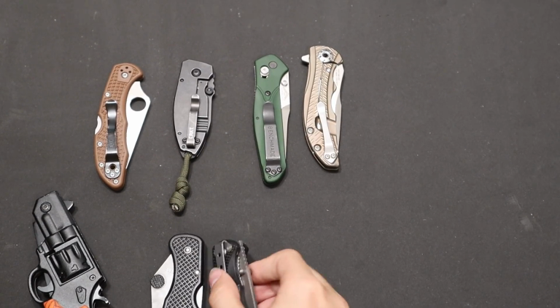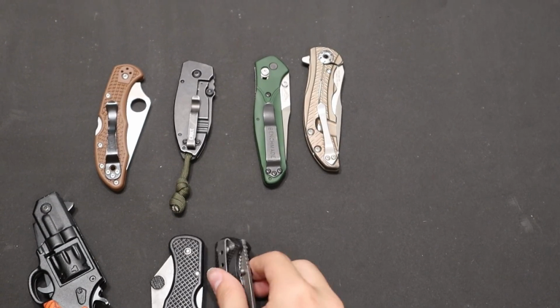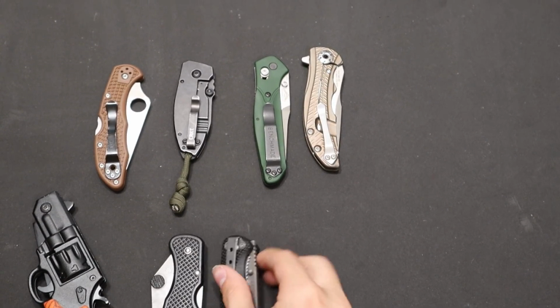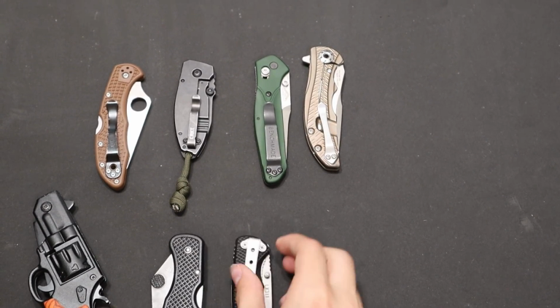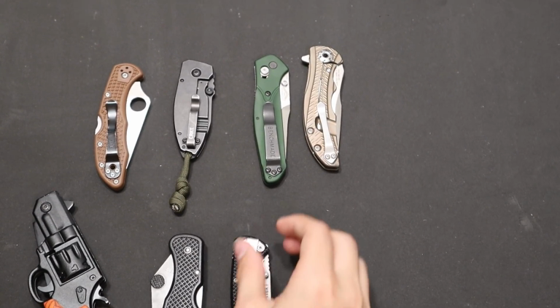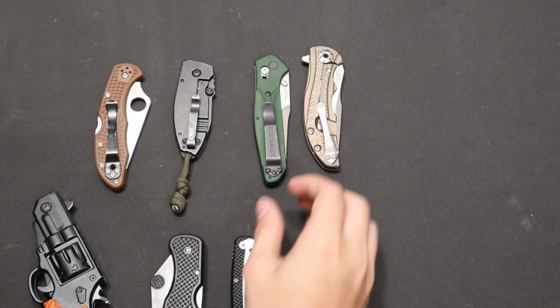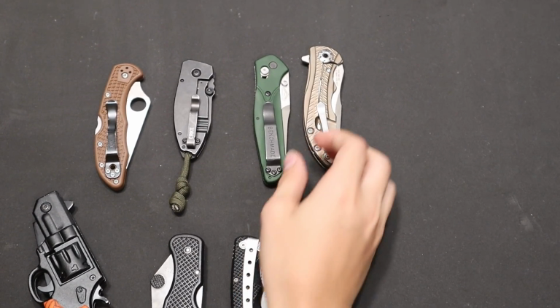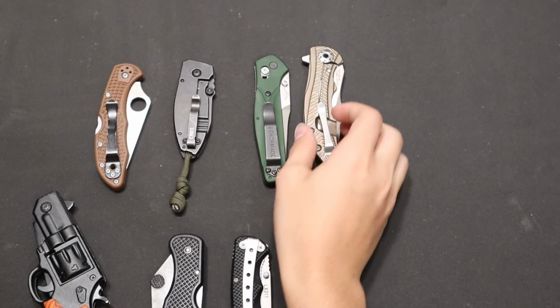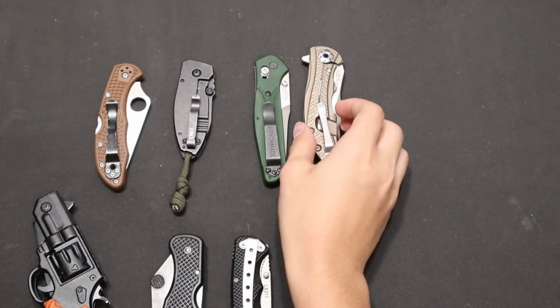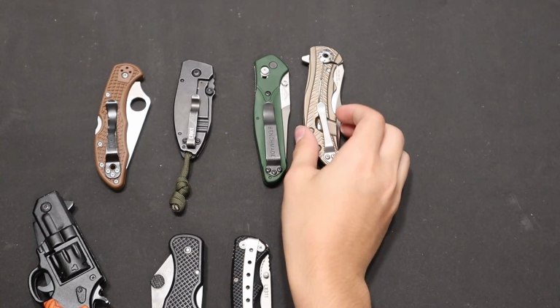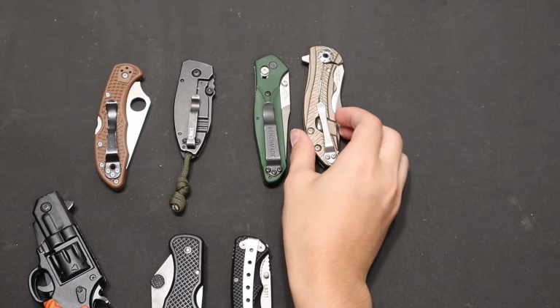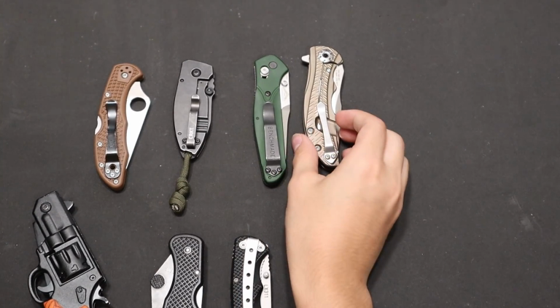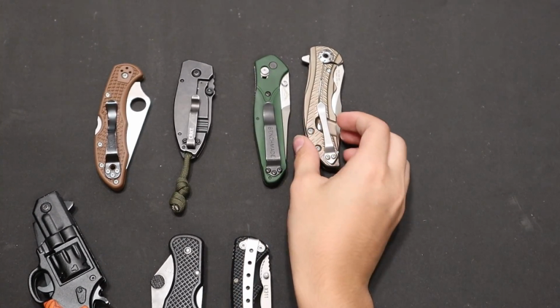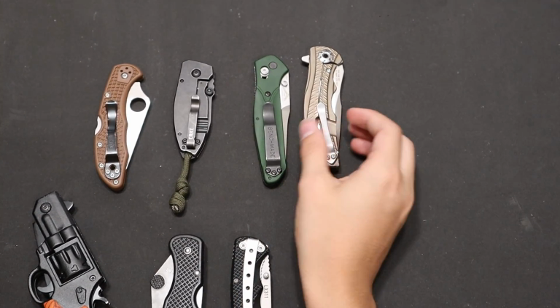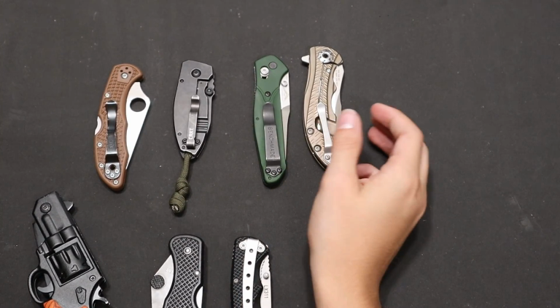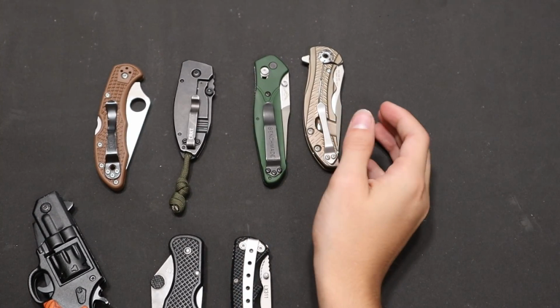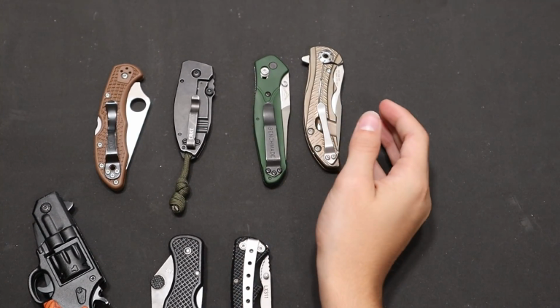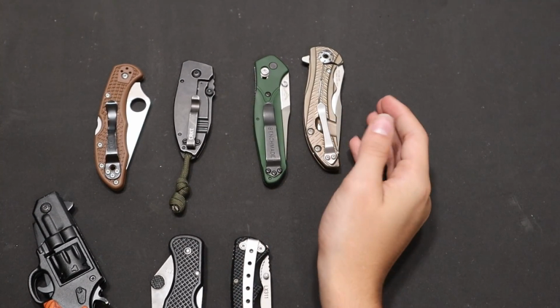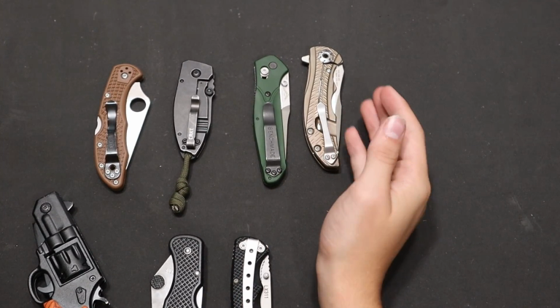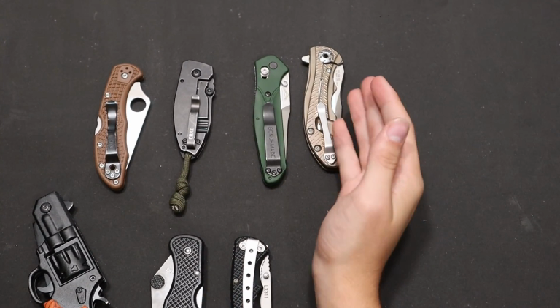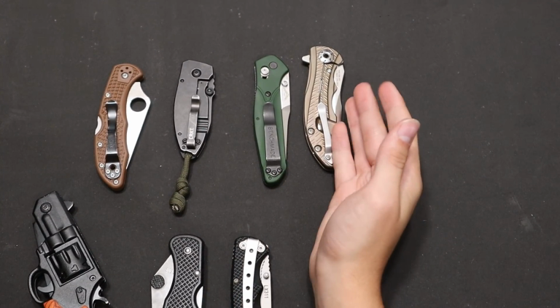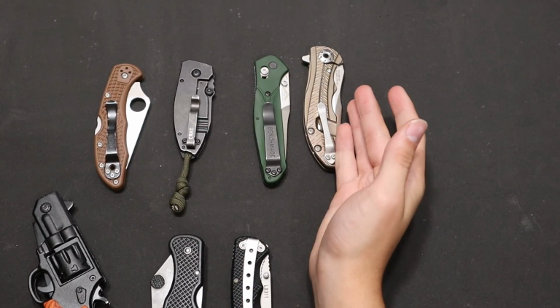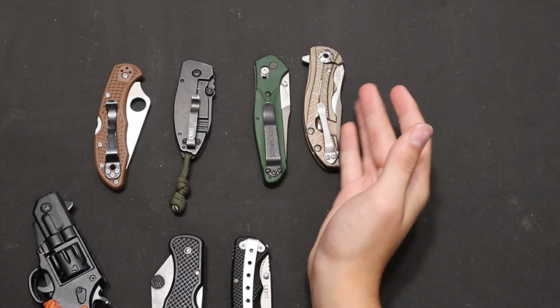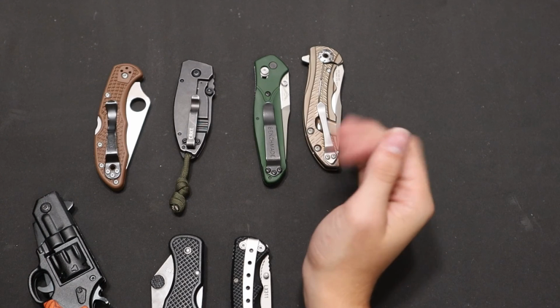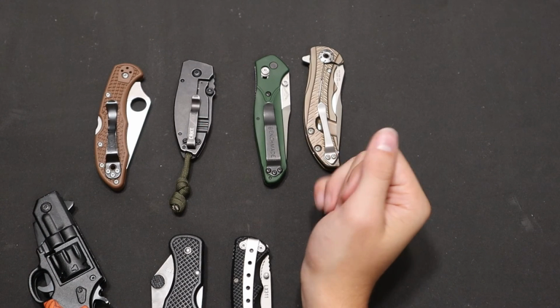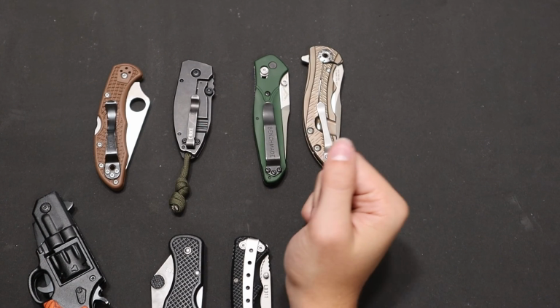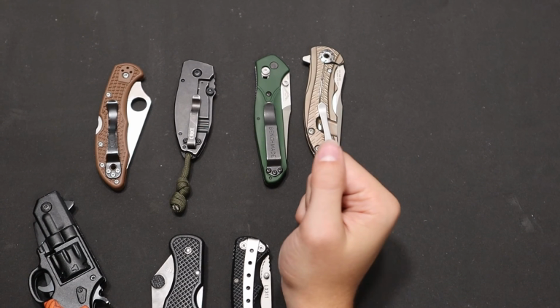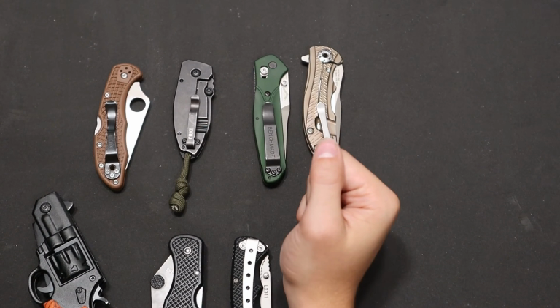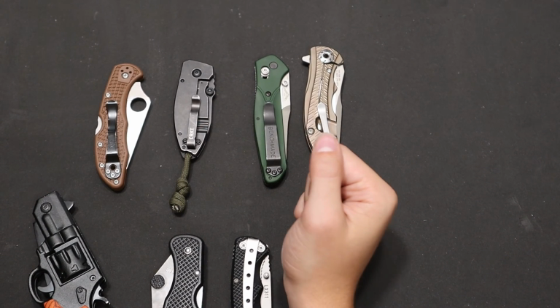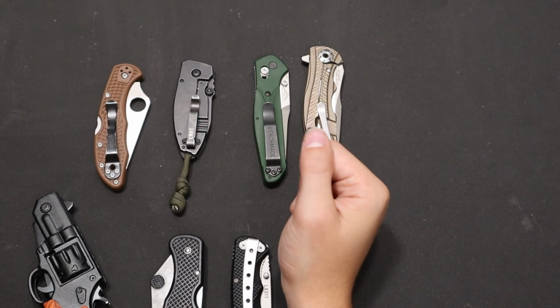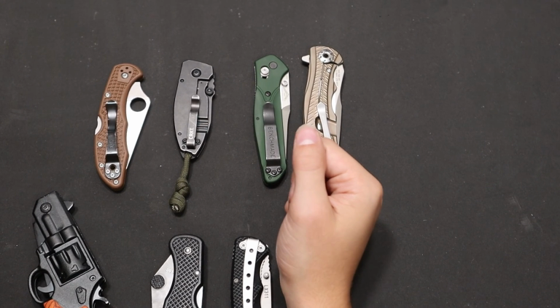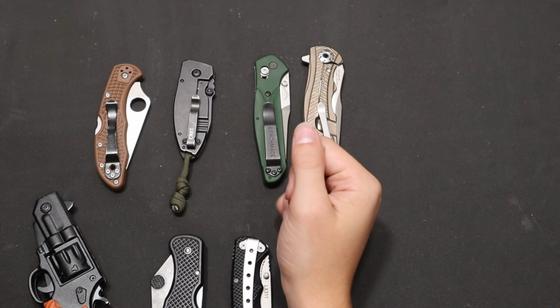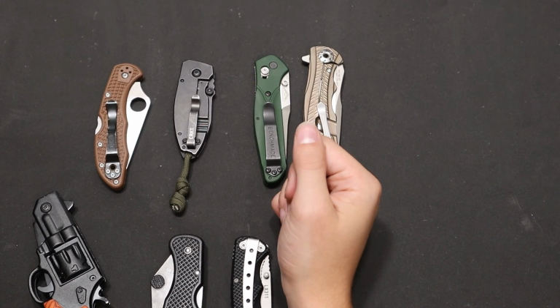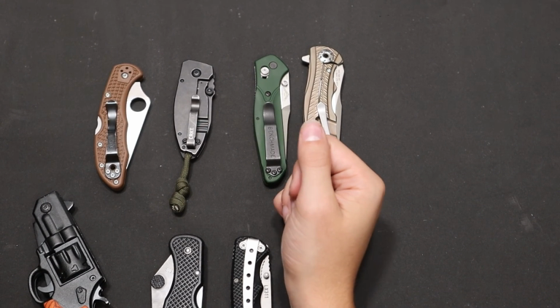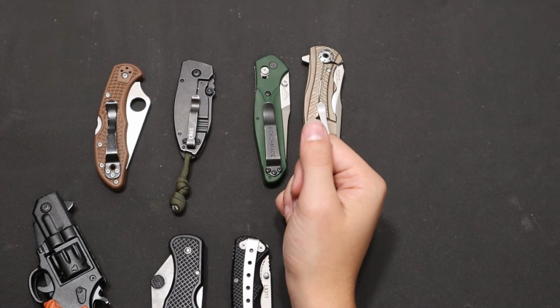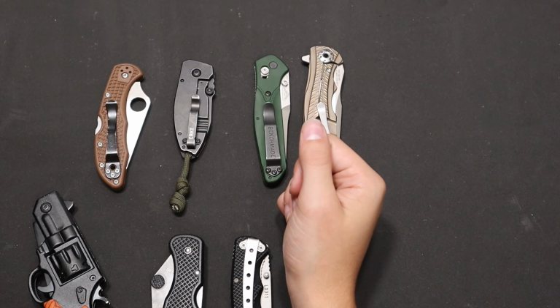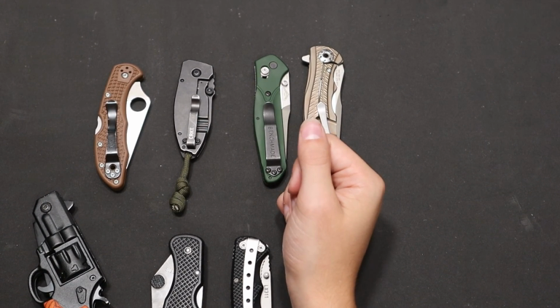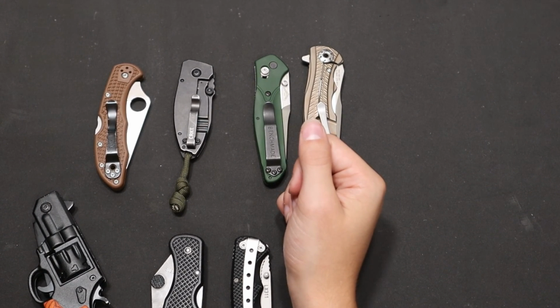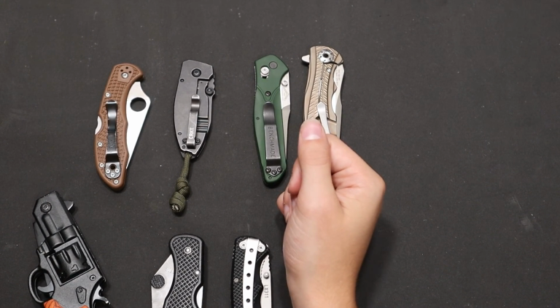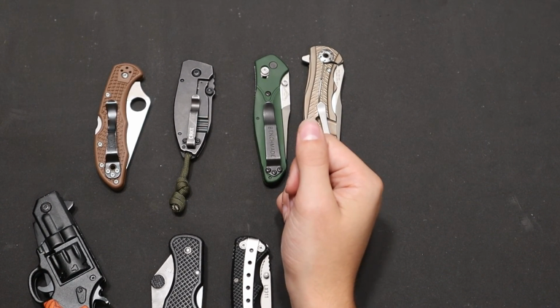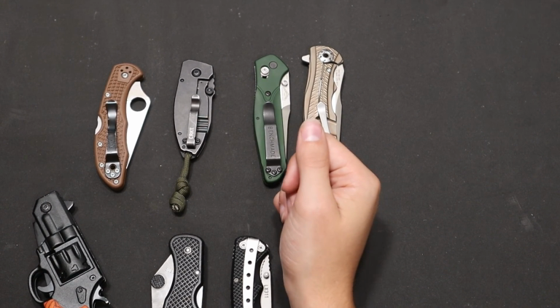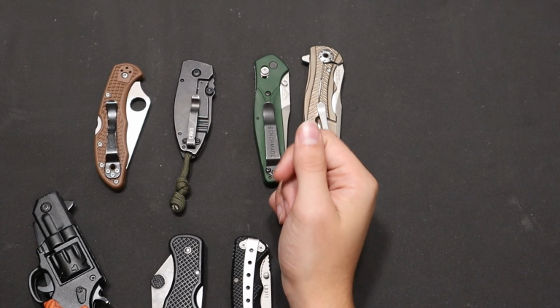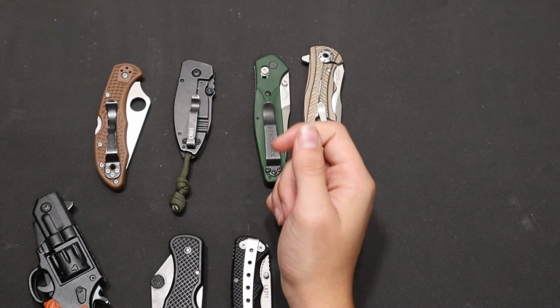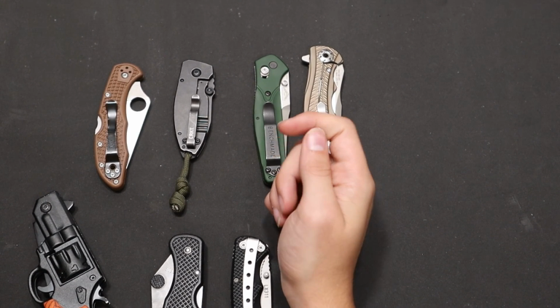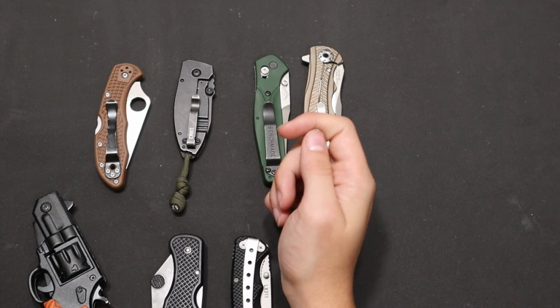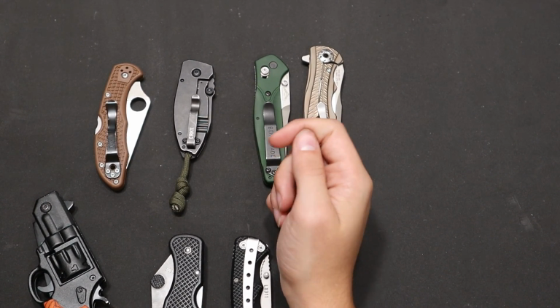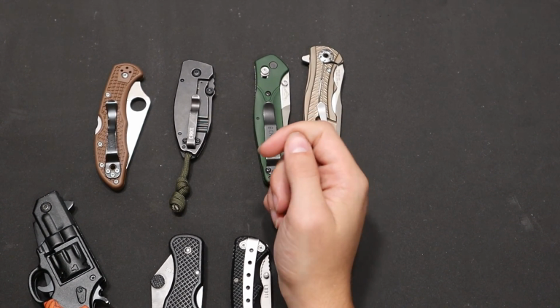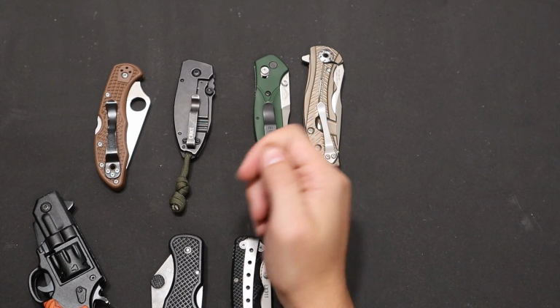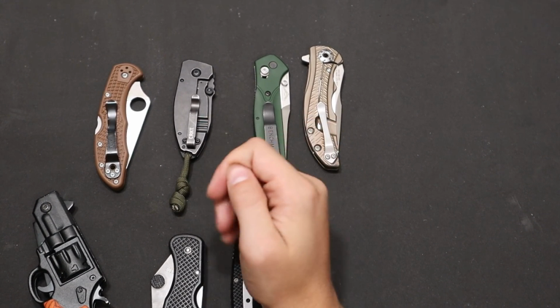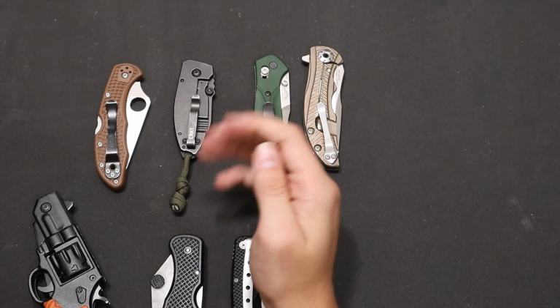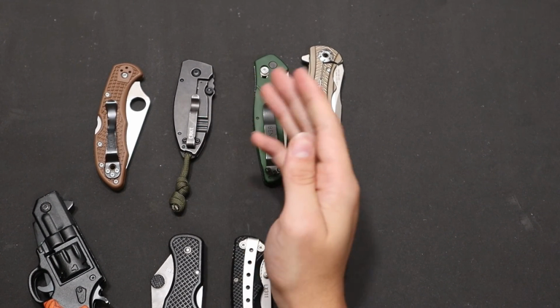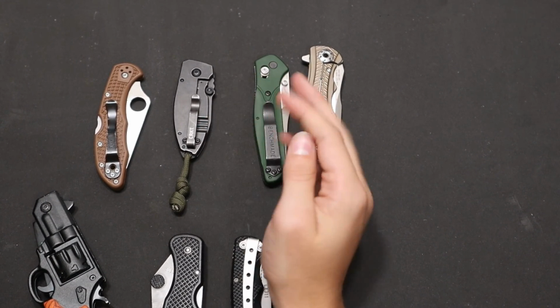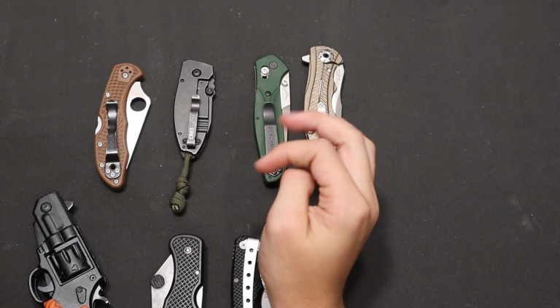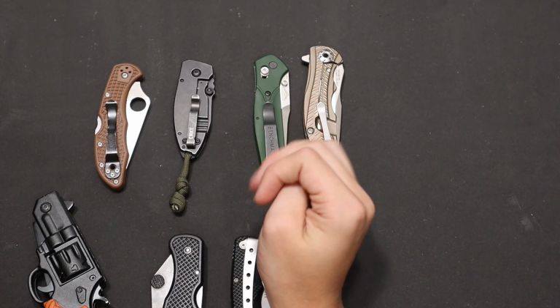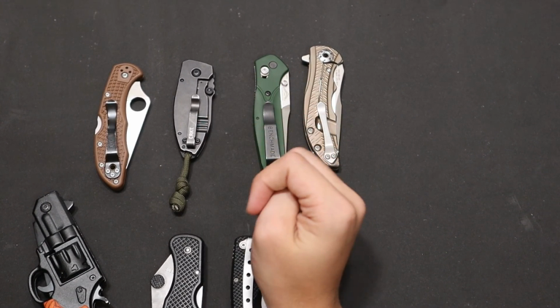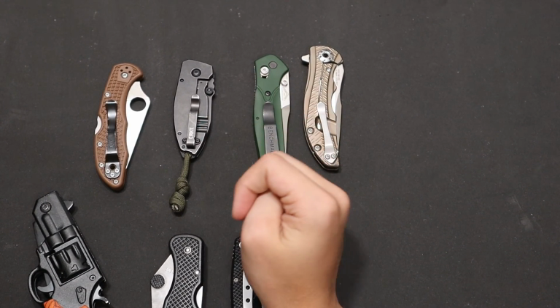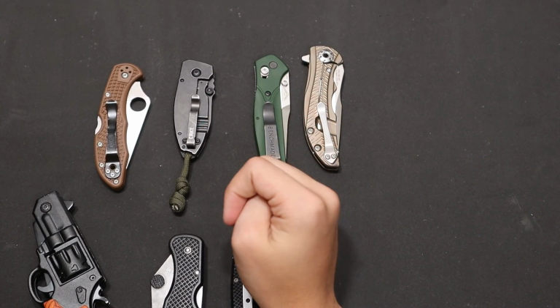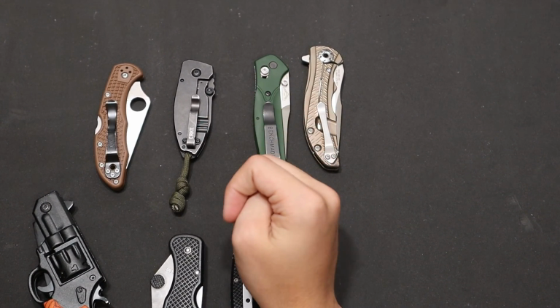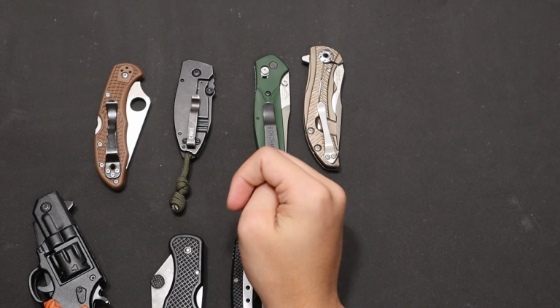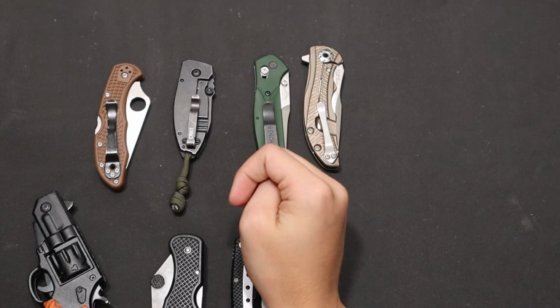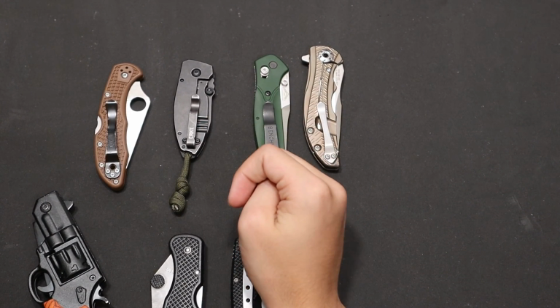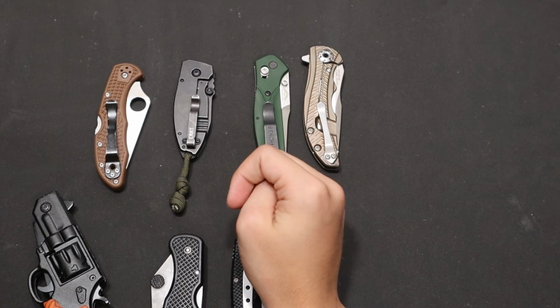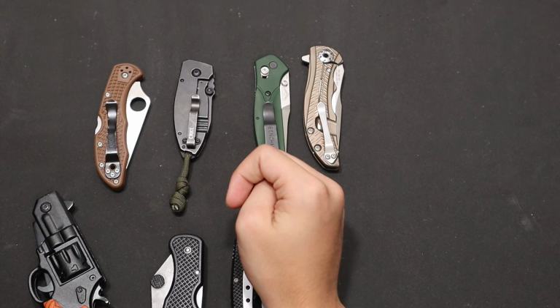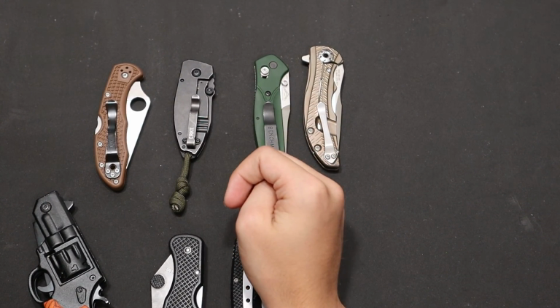So getting a knife to drop shut like the ZT 0609 with a strong detent is a lot harder to achieve.